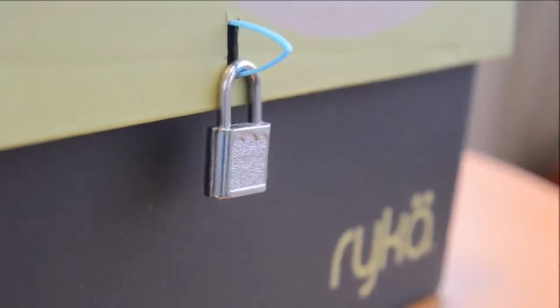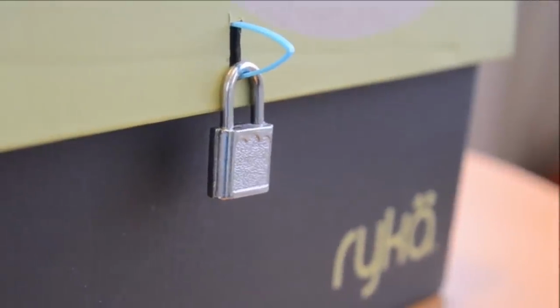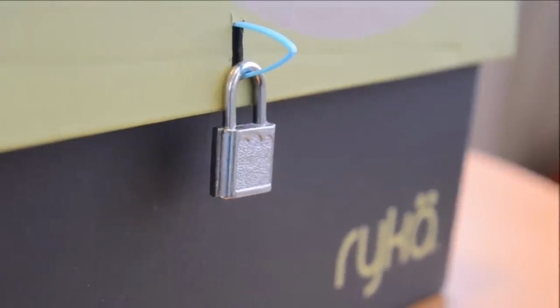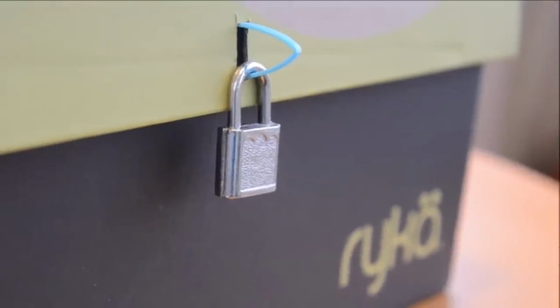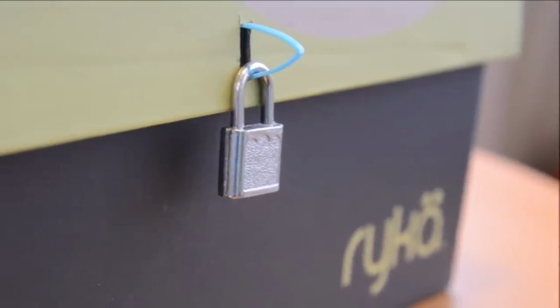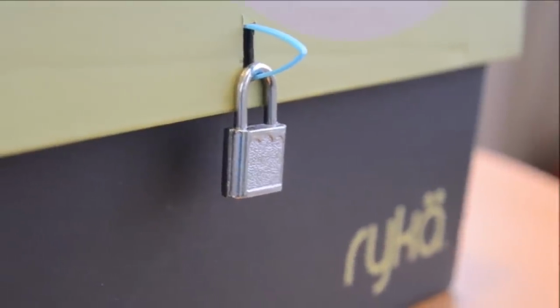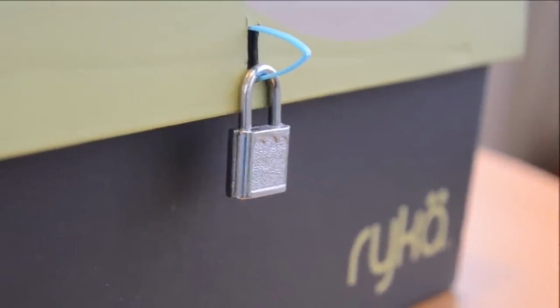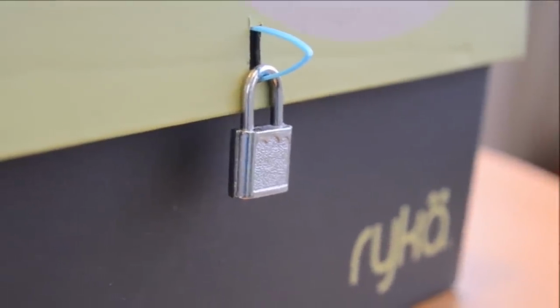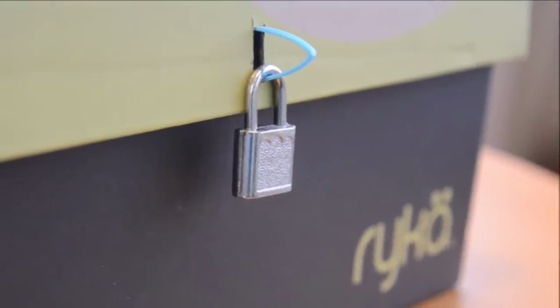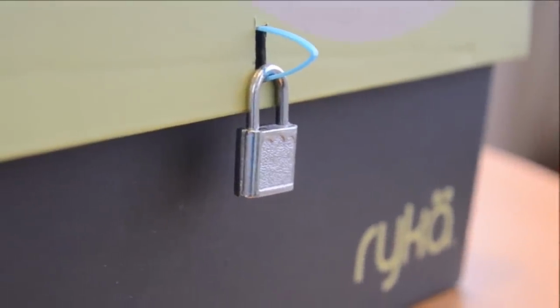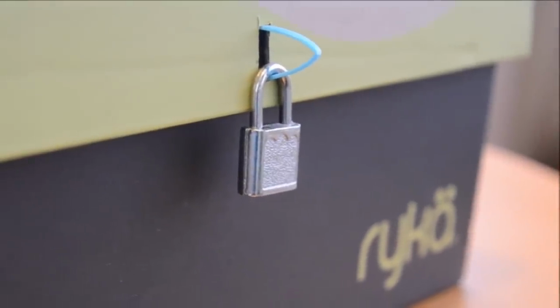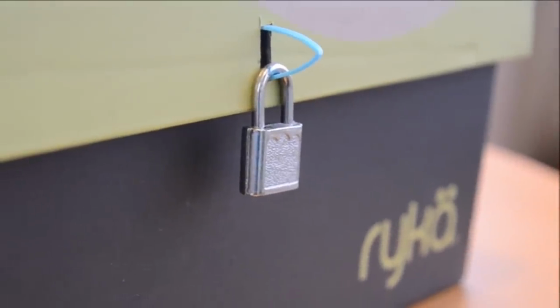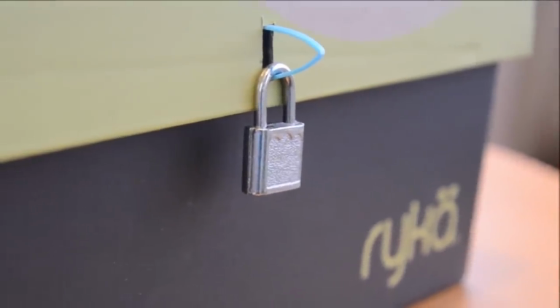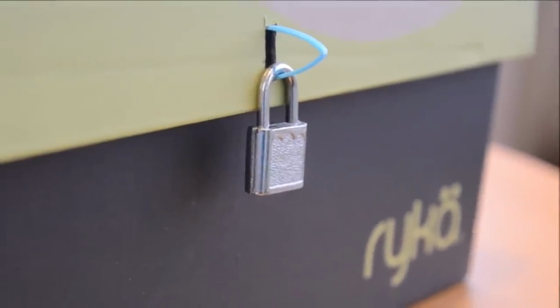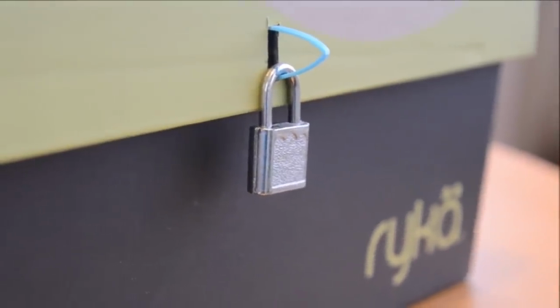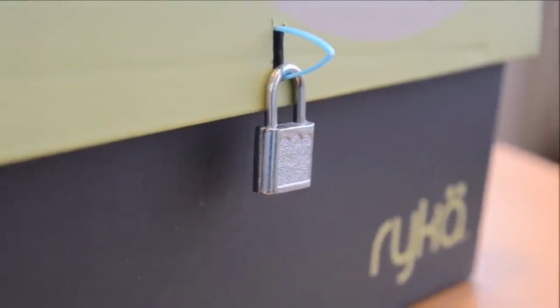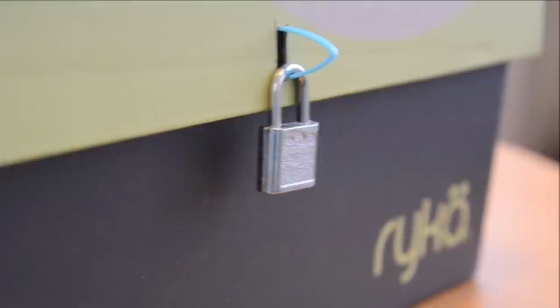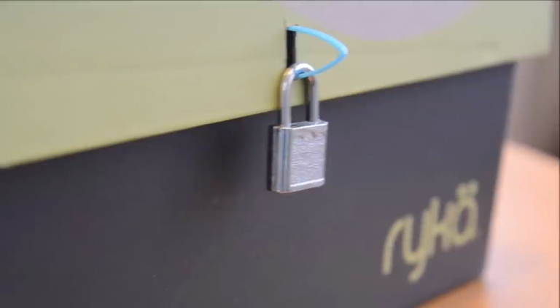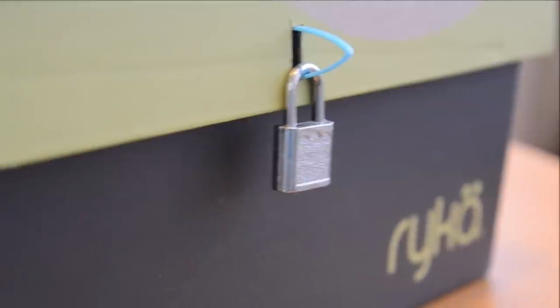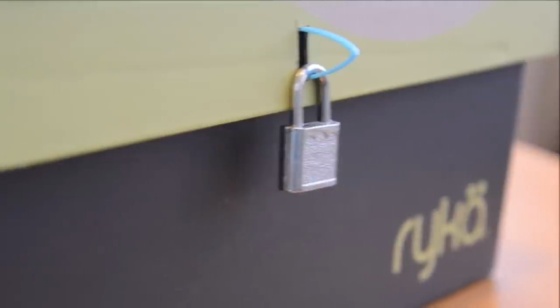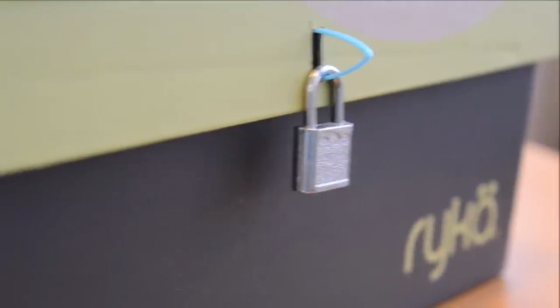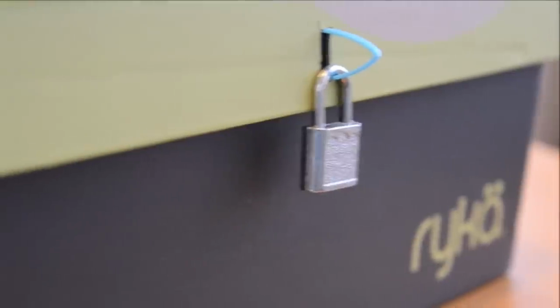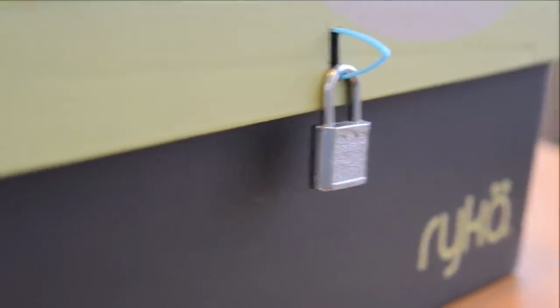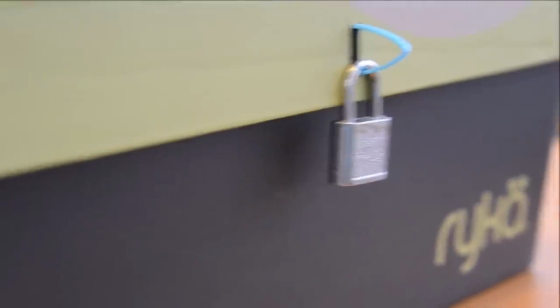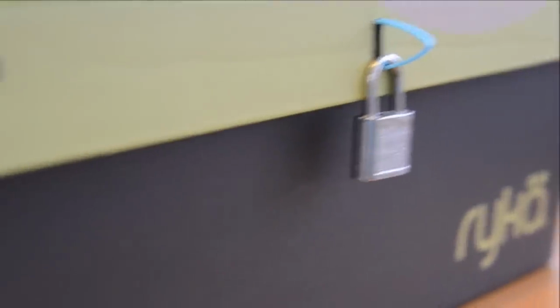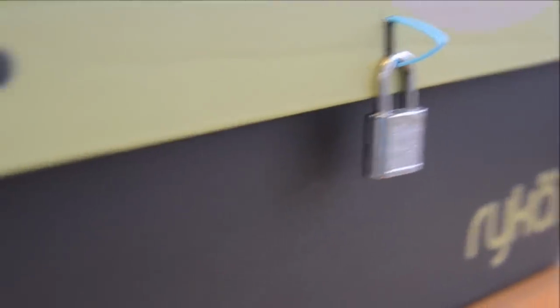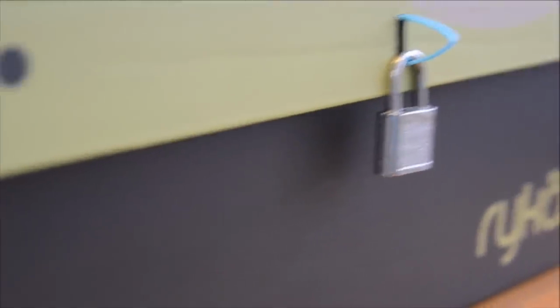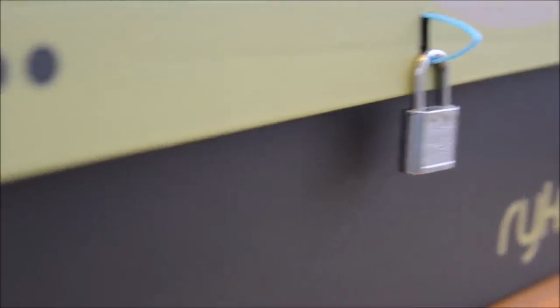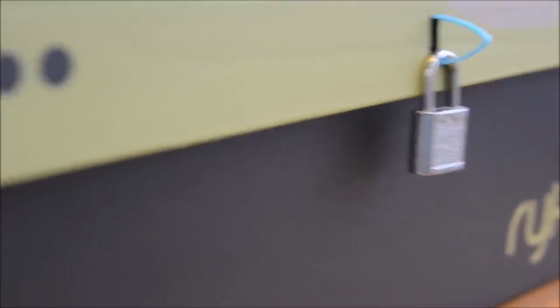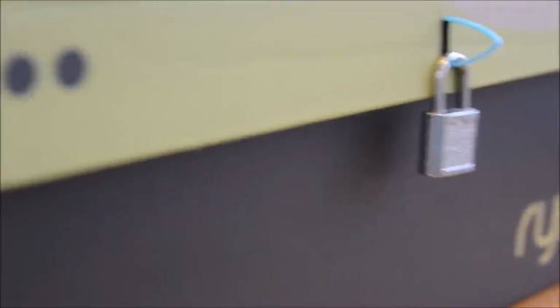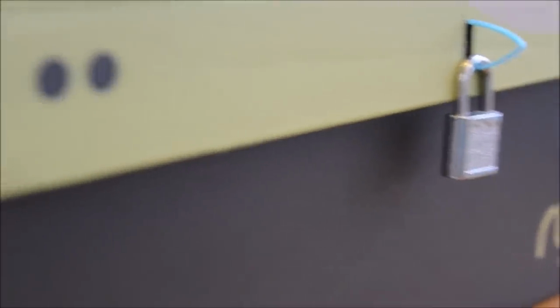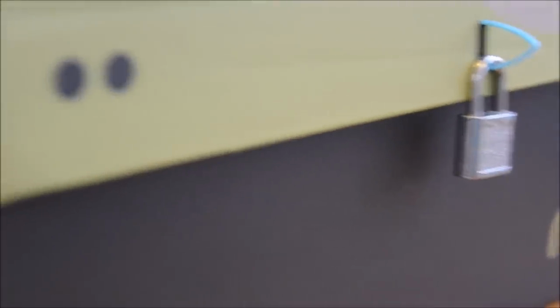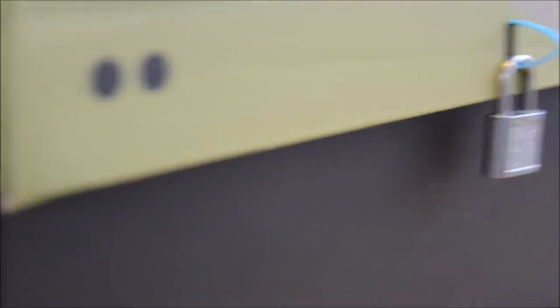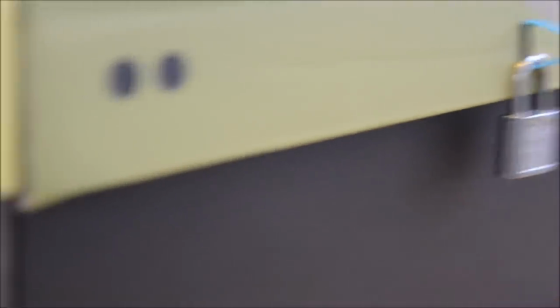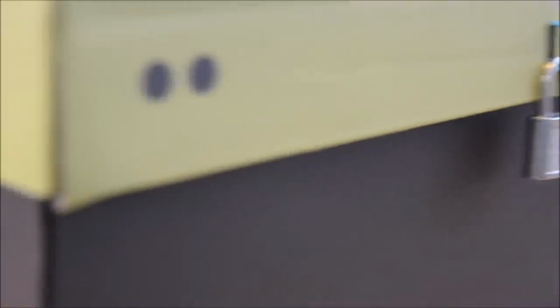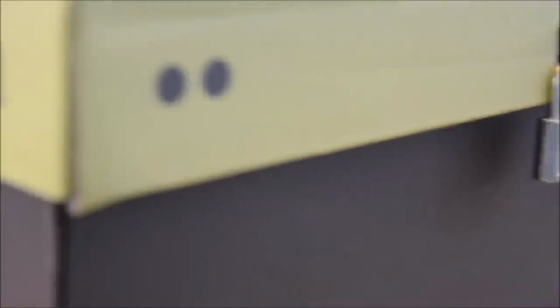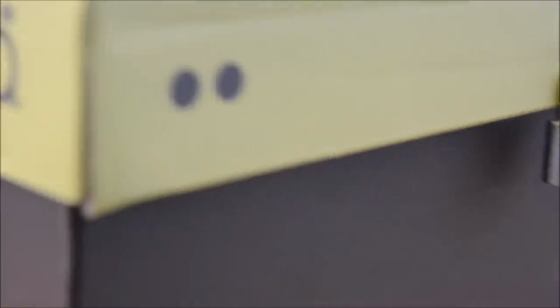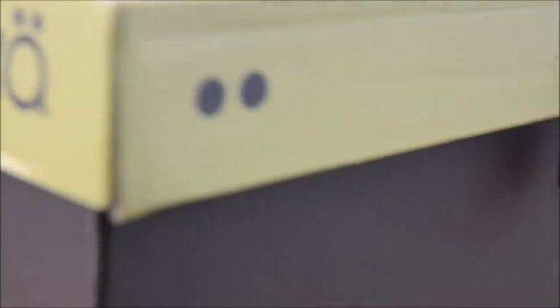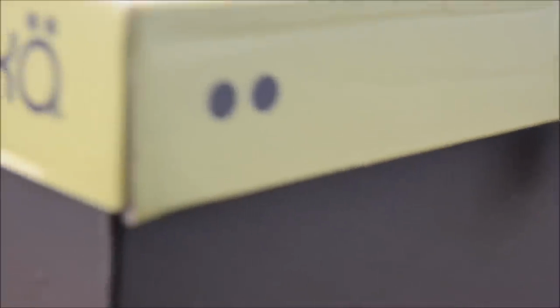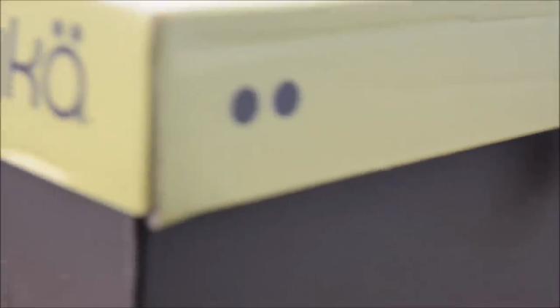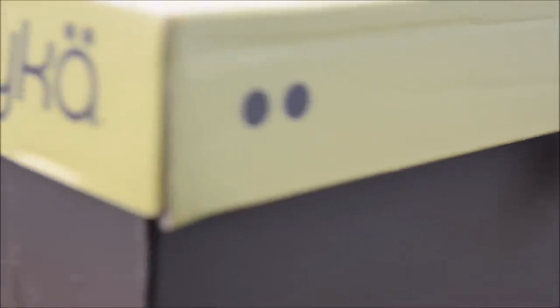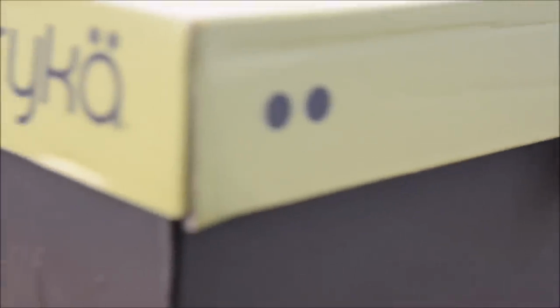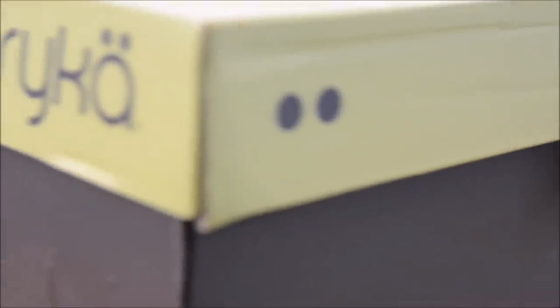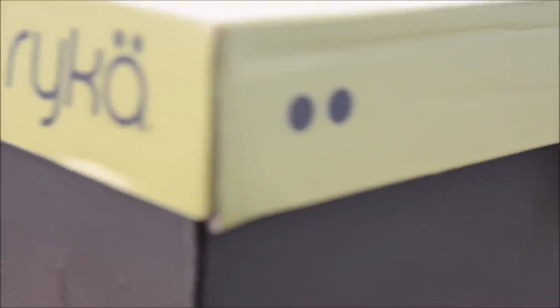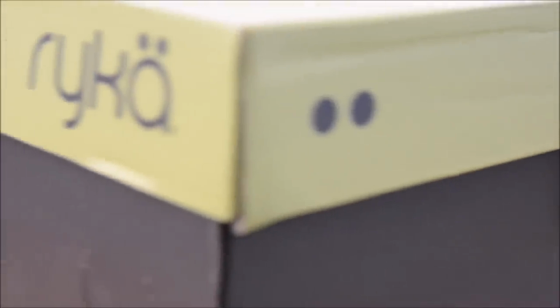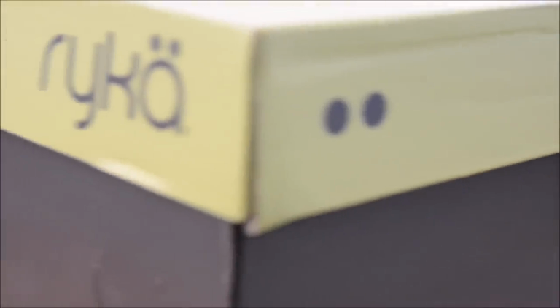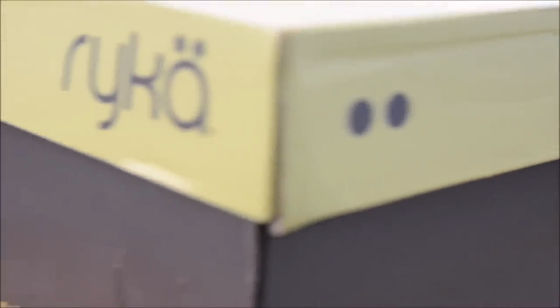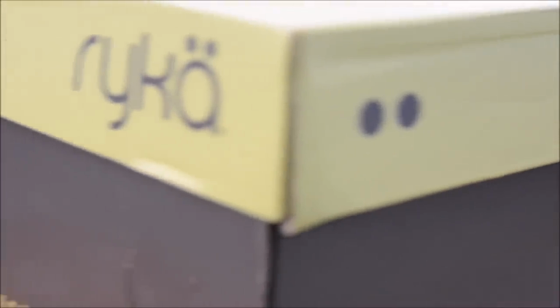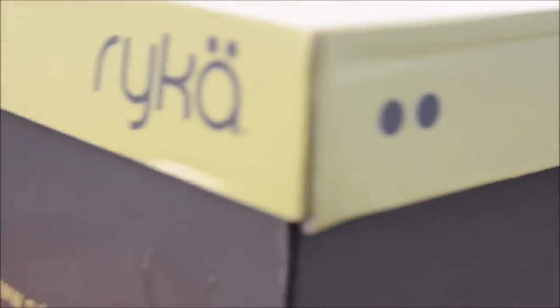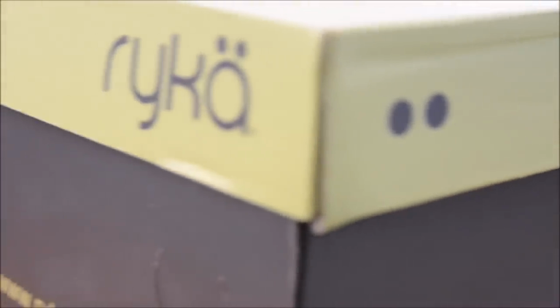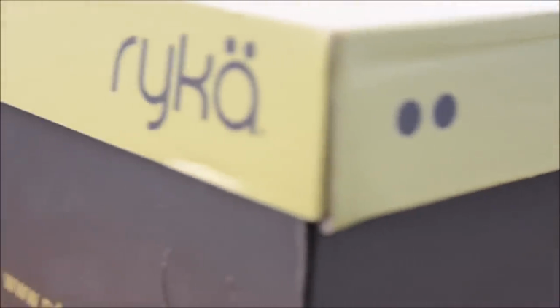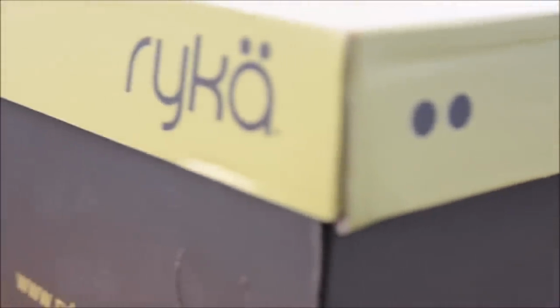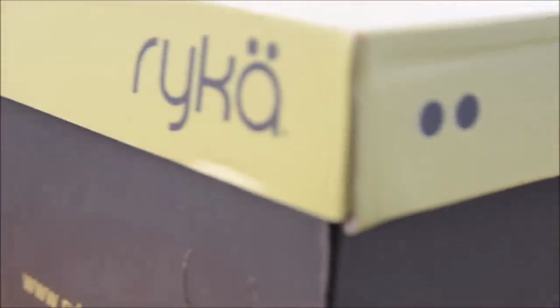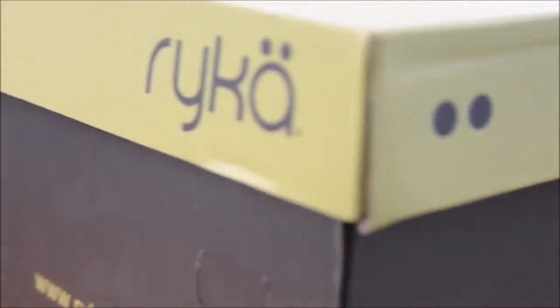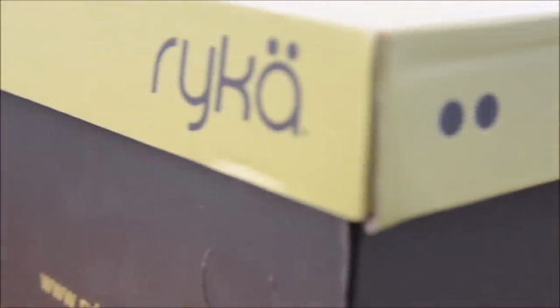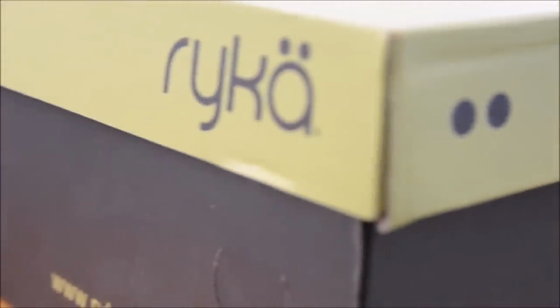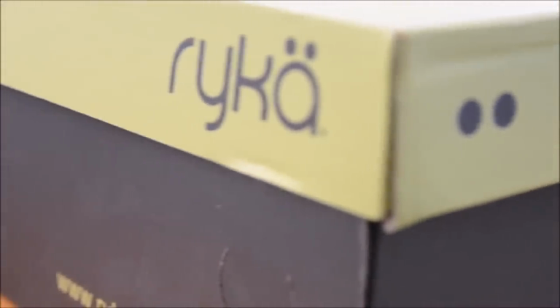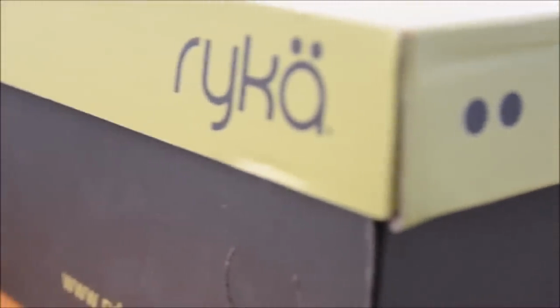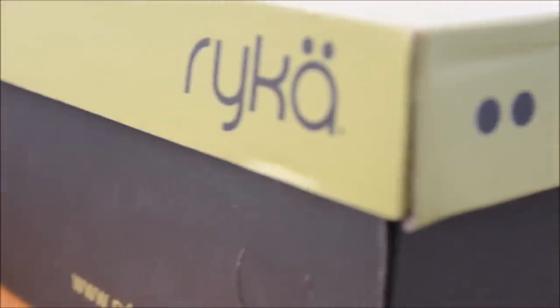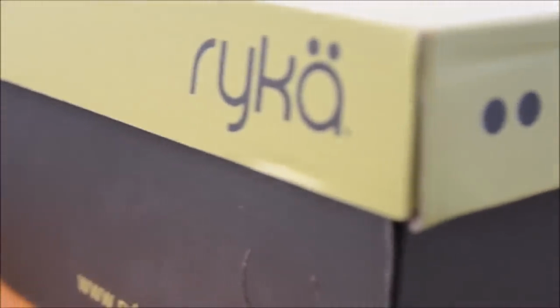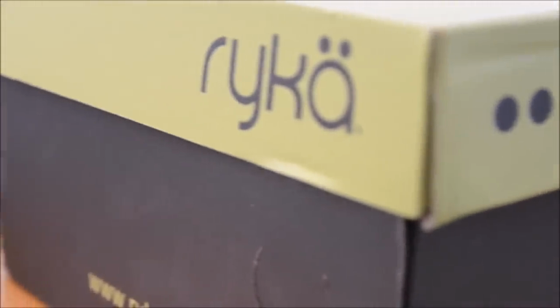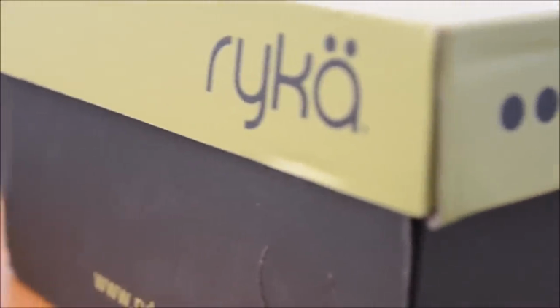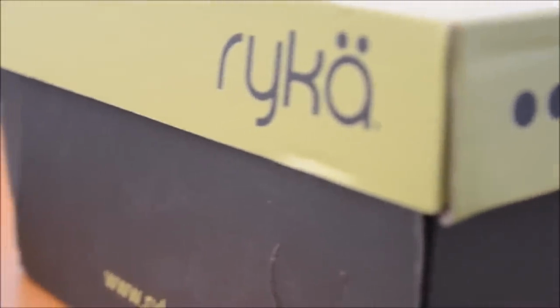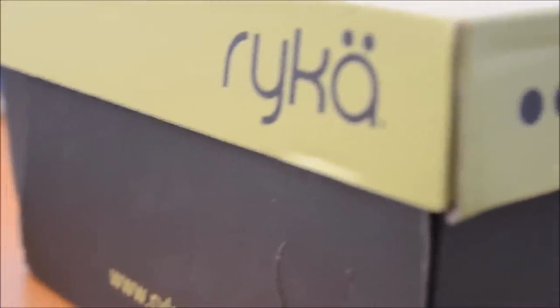Do you want to make a lockbox? I will show you how to make a lockbox, maybe for free, depending on what you have in your house. Let's go!